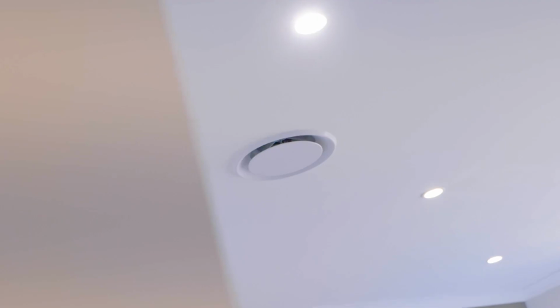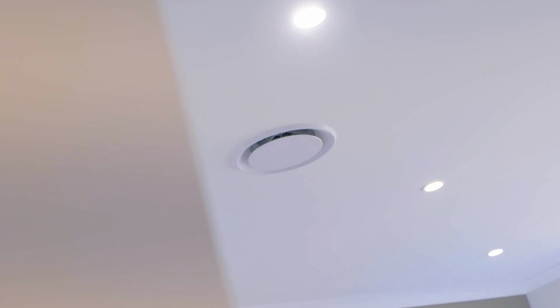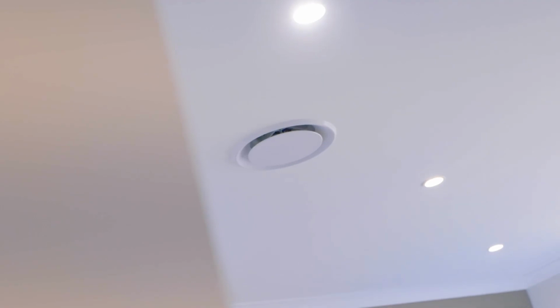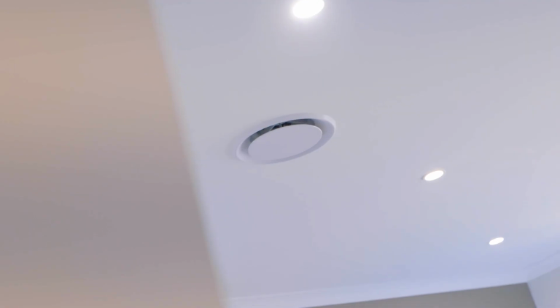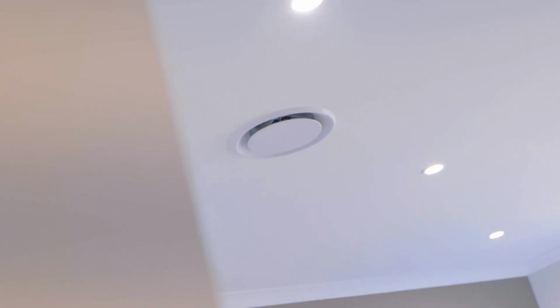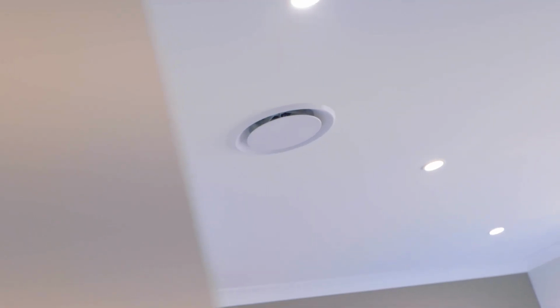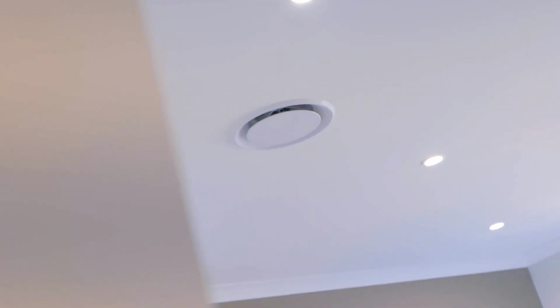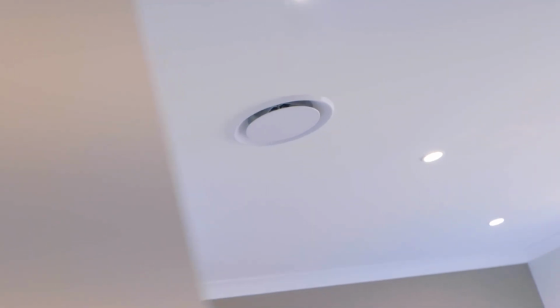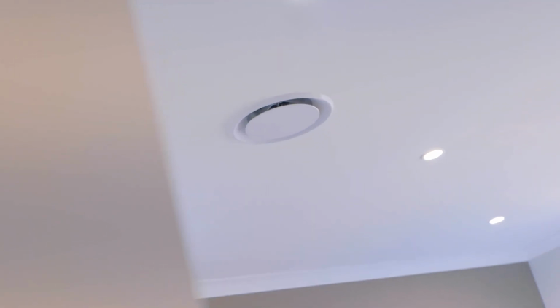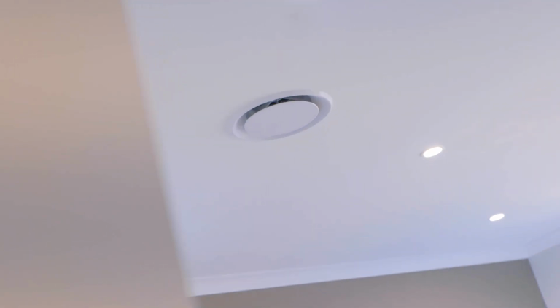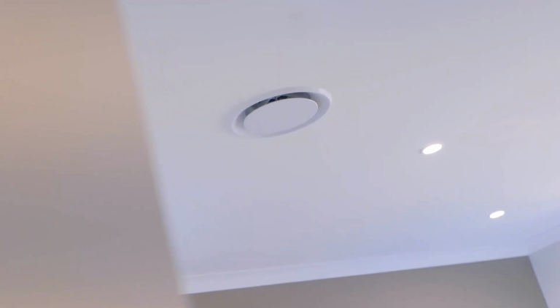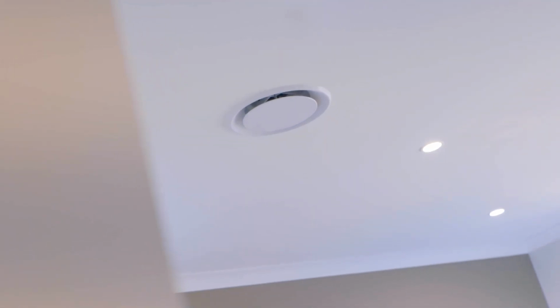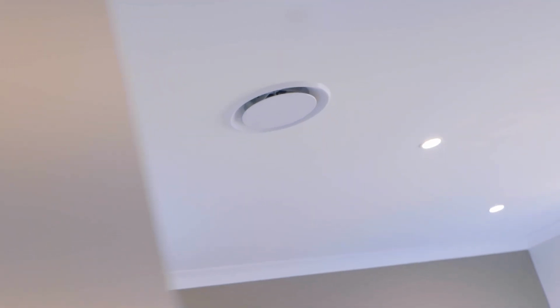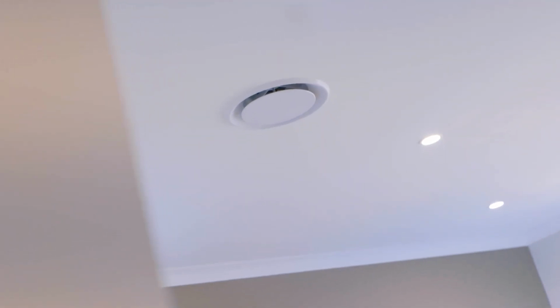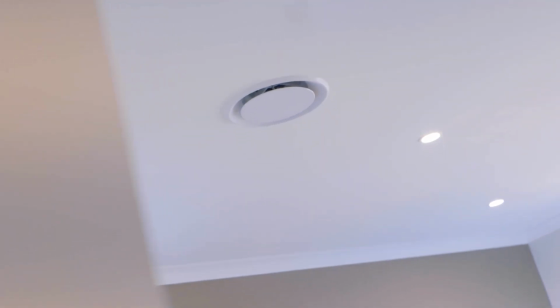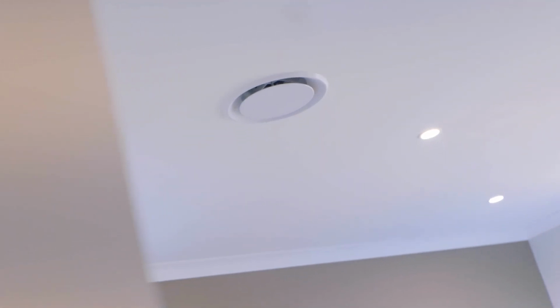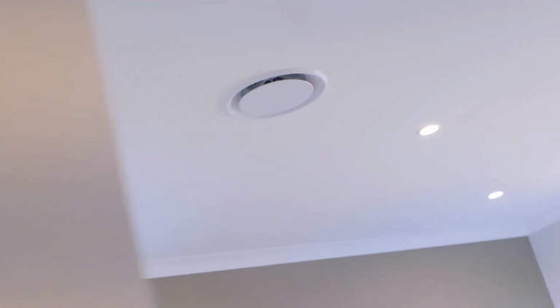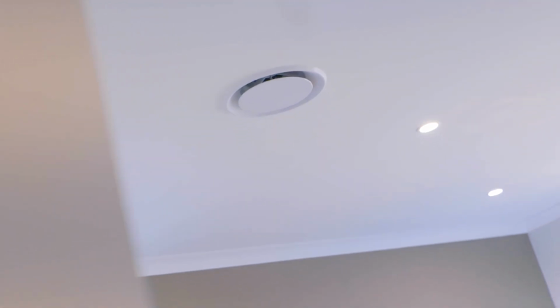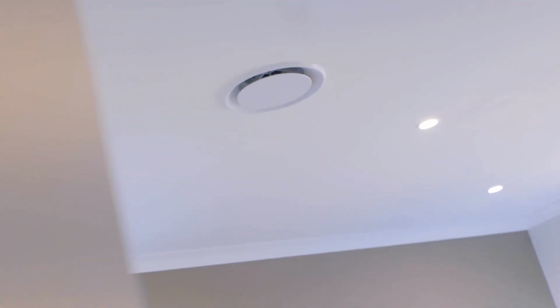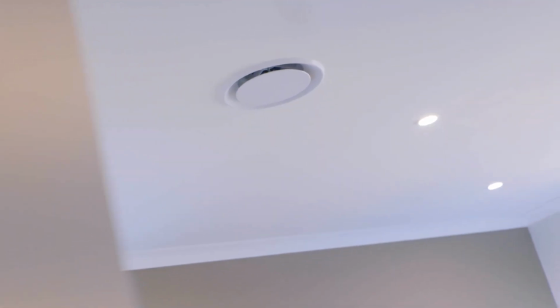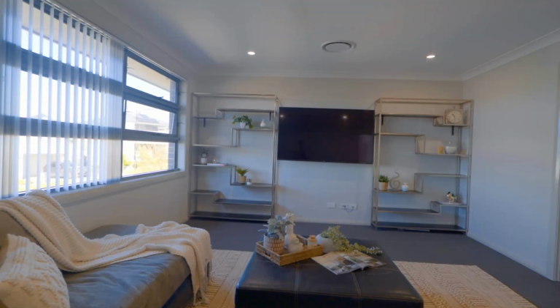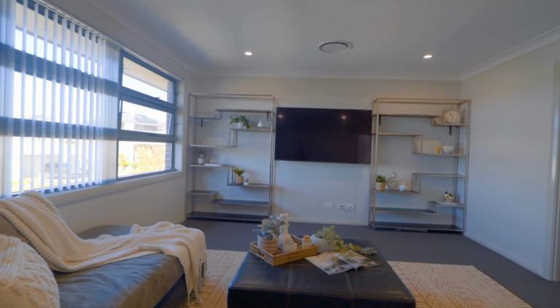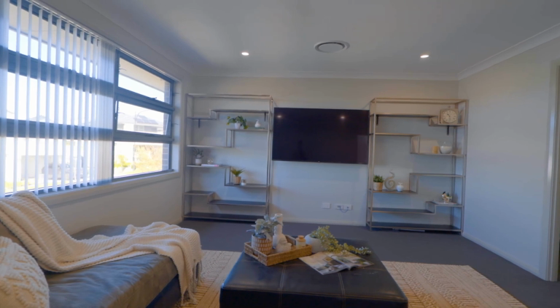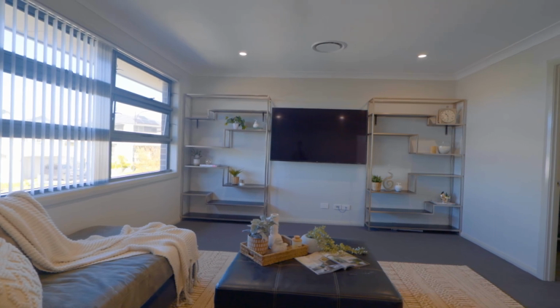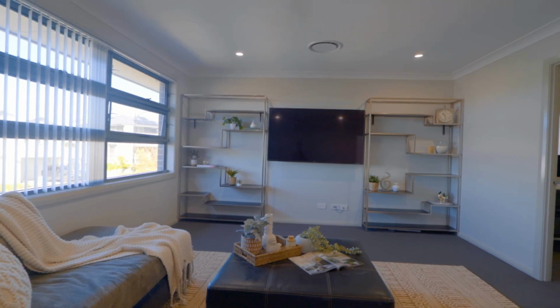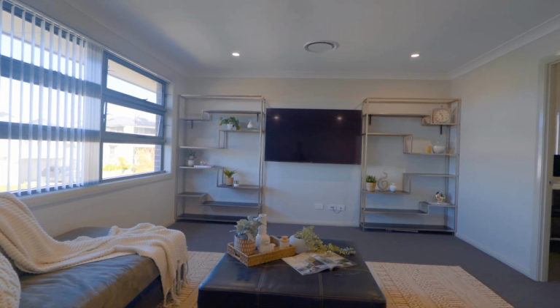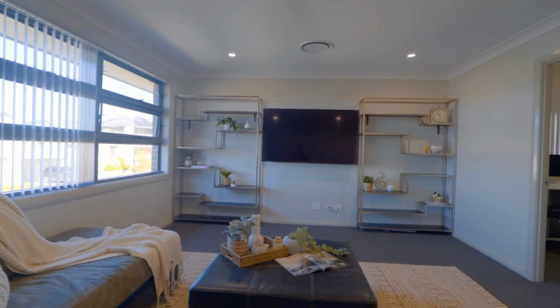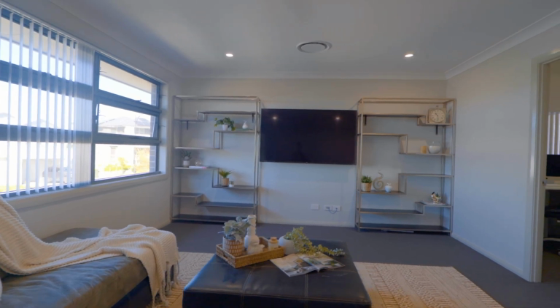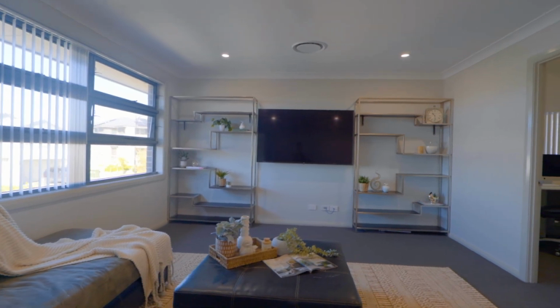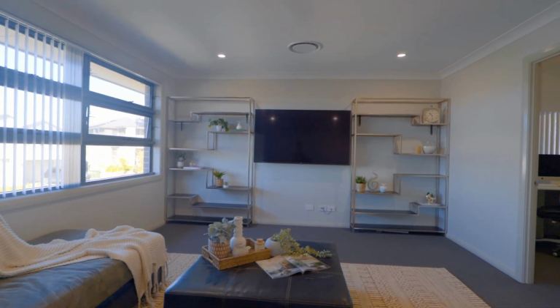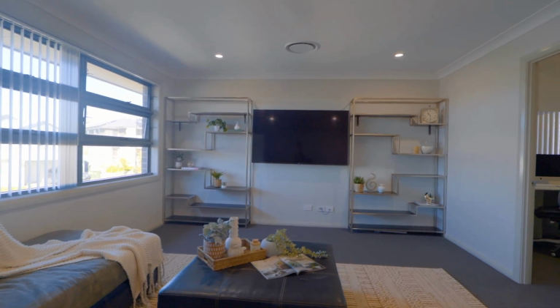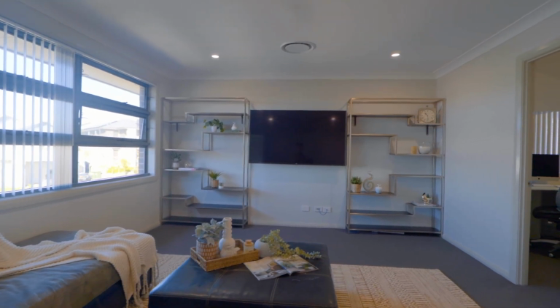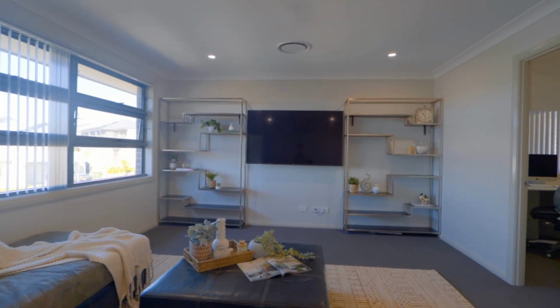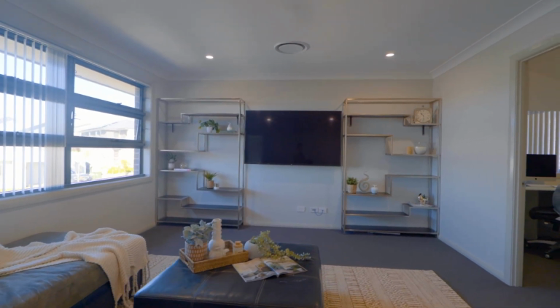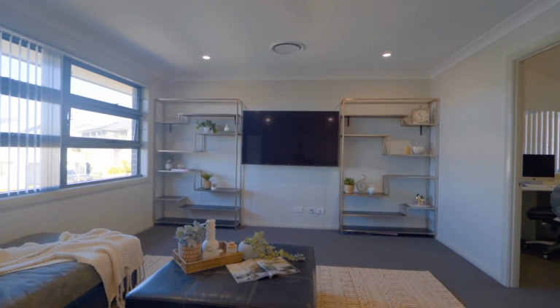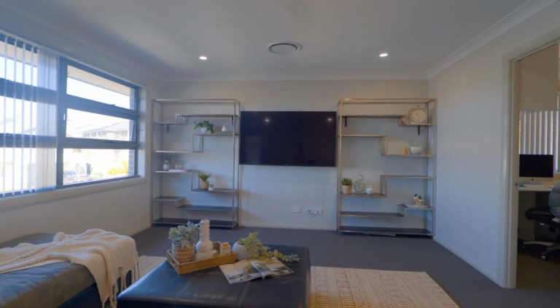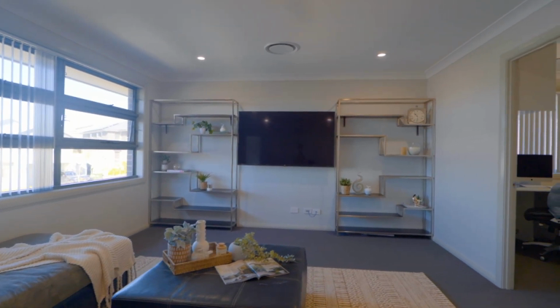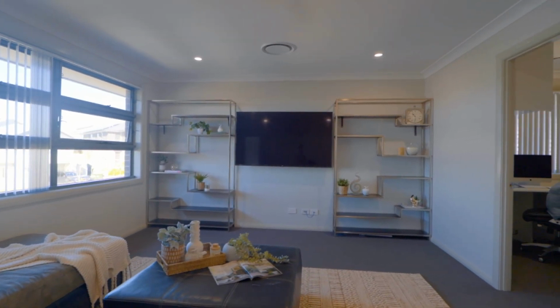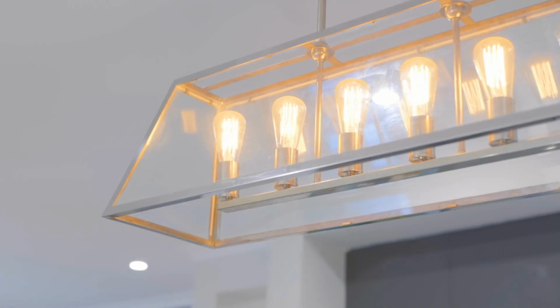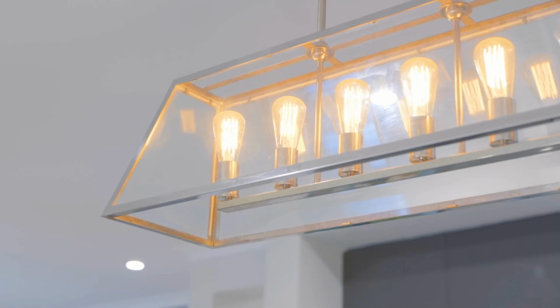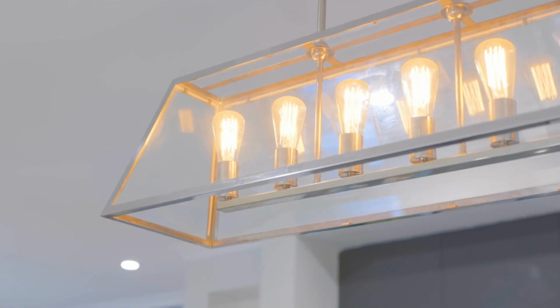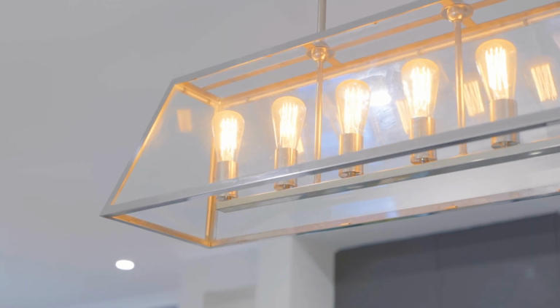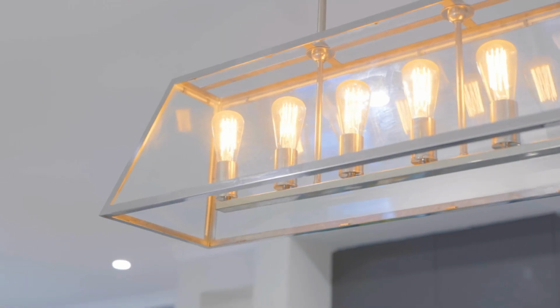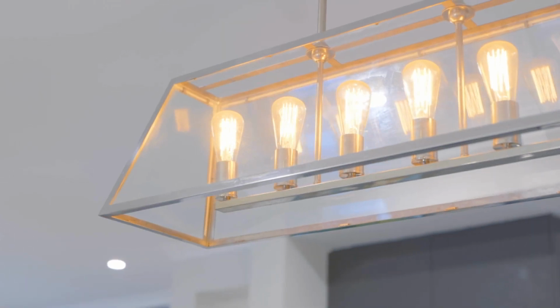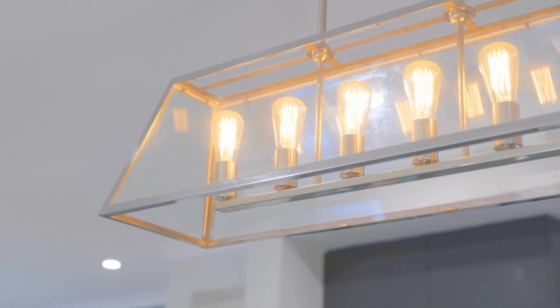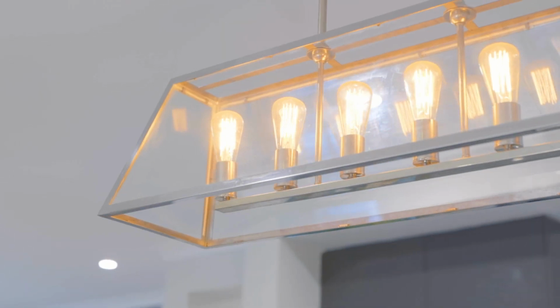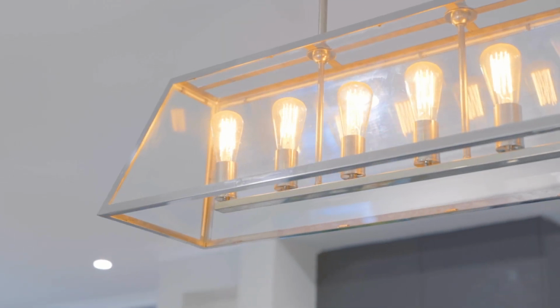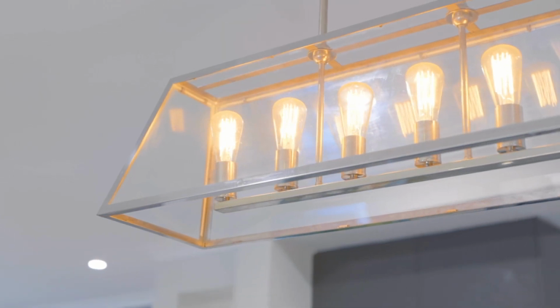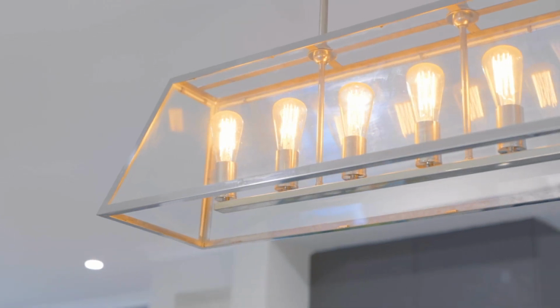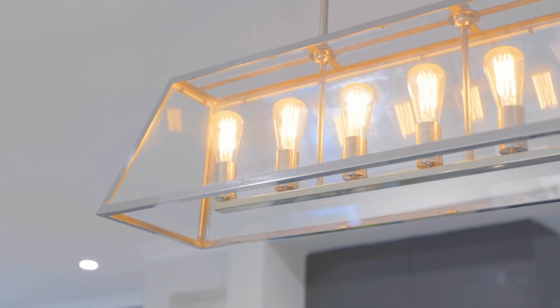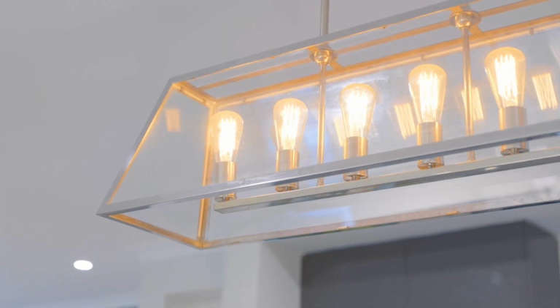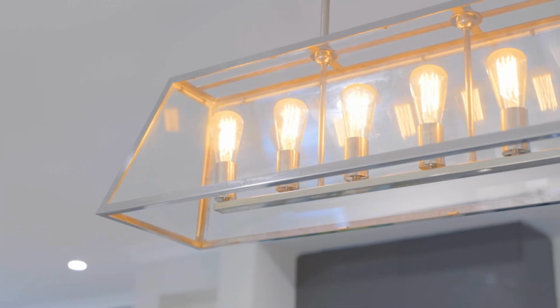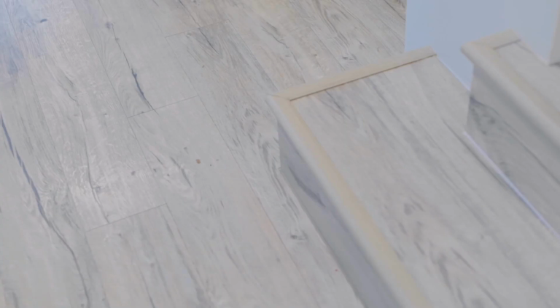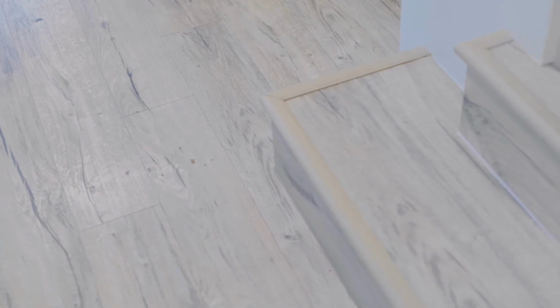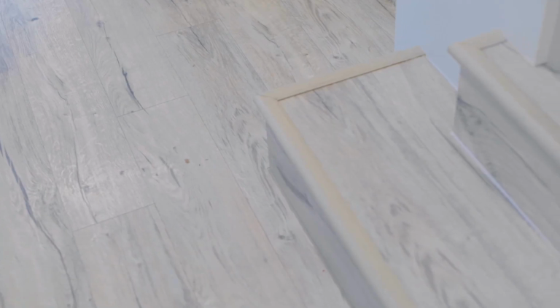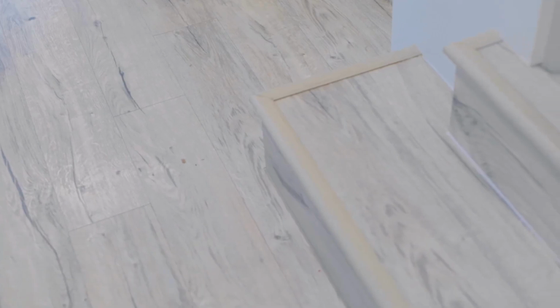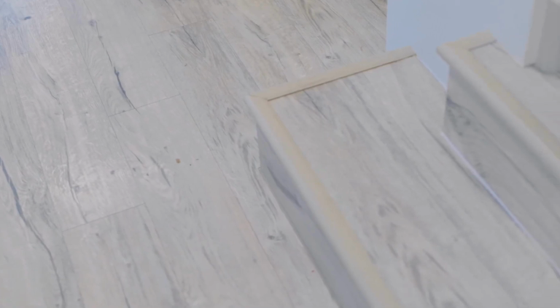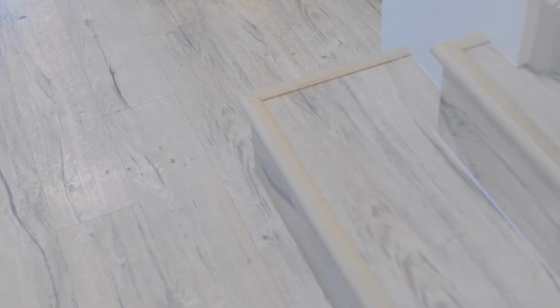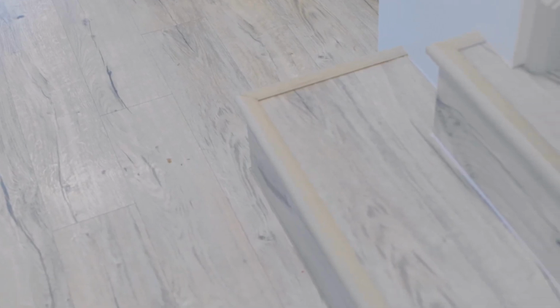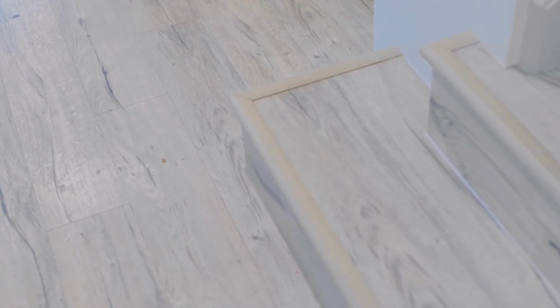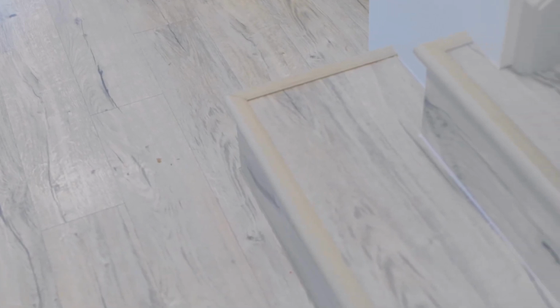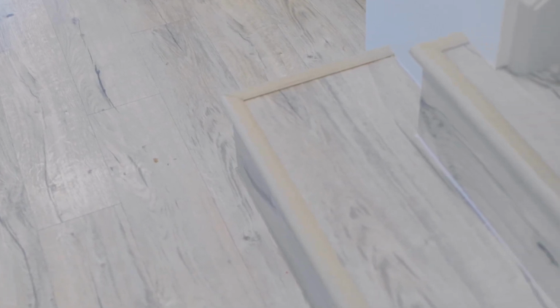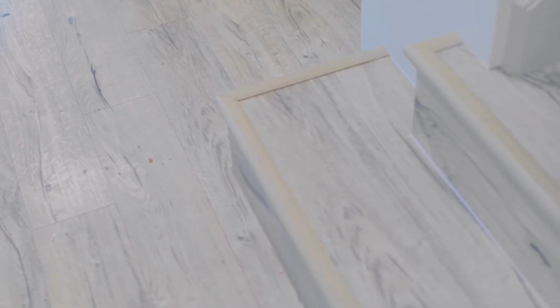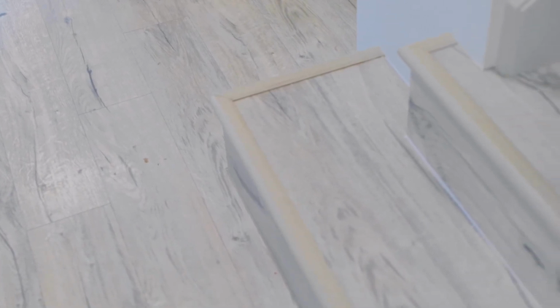This home comes complete with ducted air conditioning throughout, high ceilings, quality lighting as well as flooring, and solar panels.